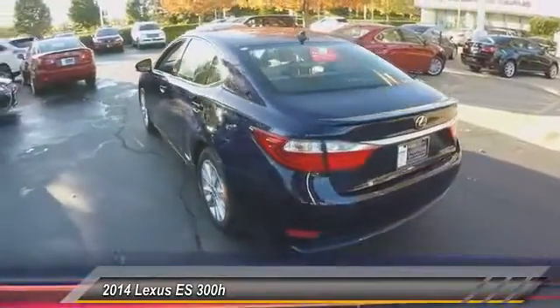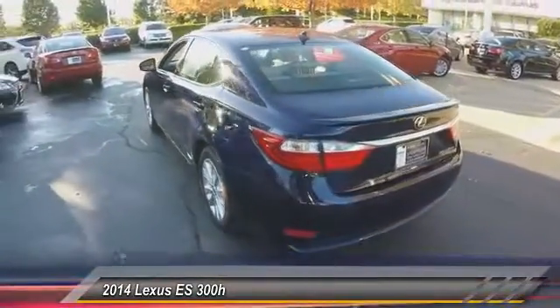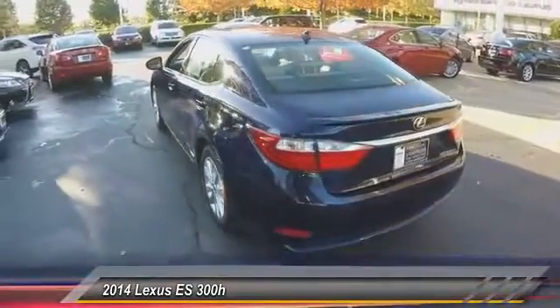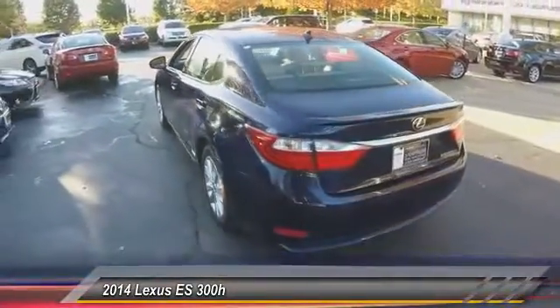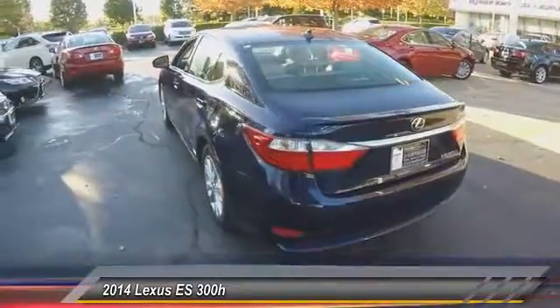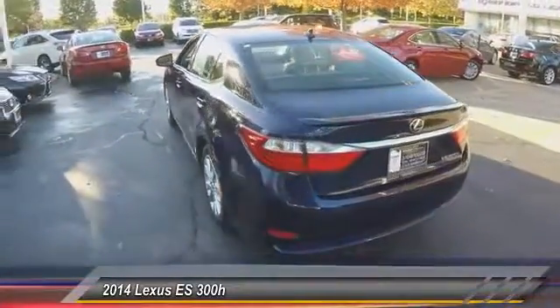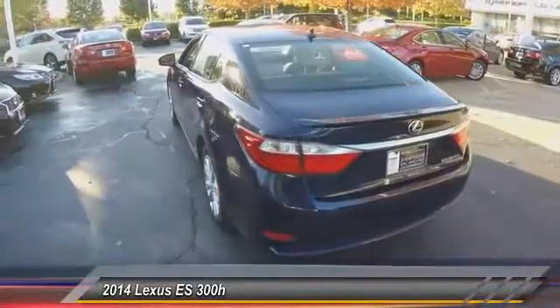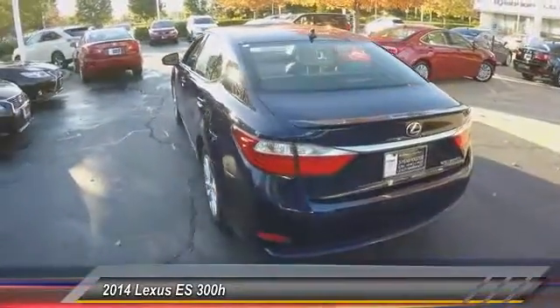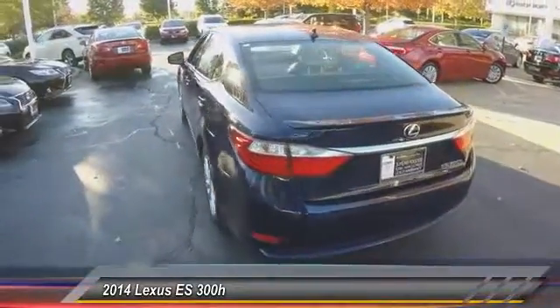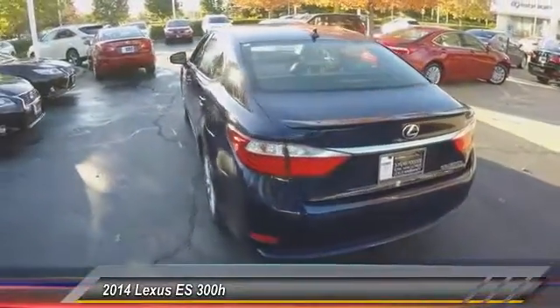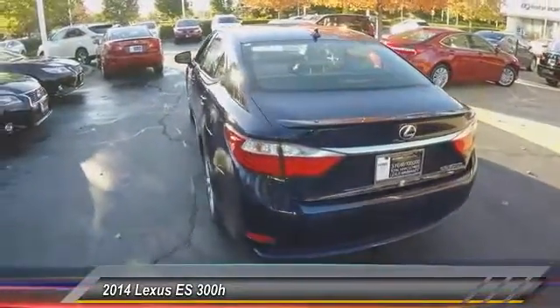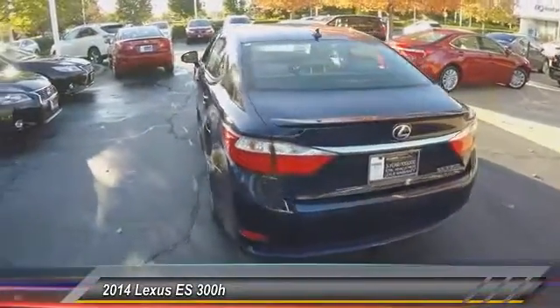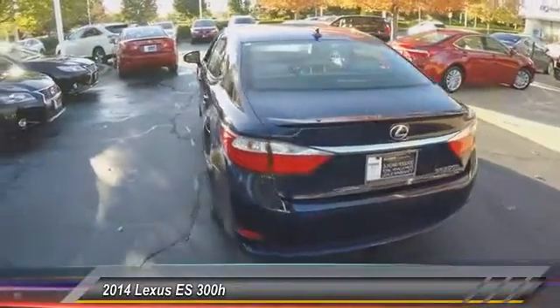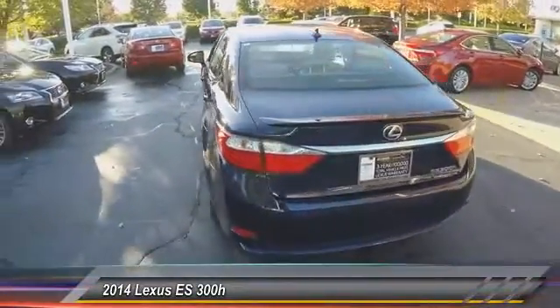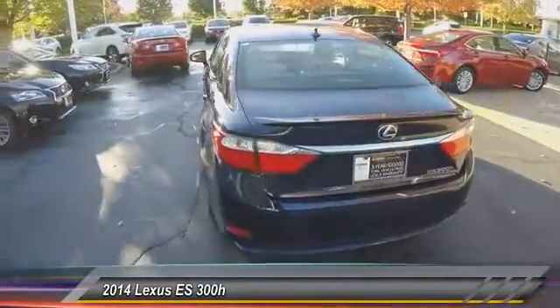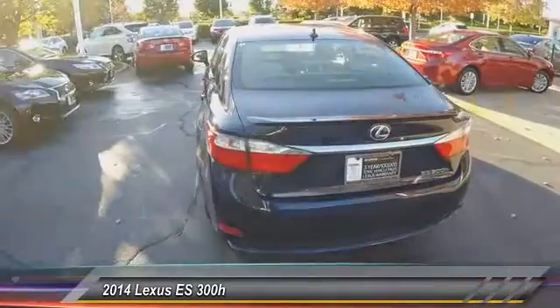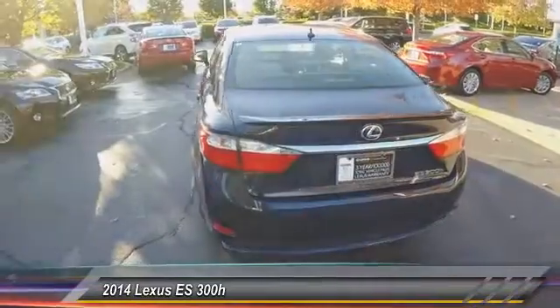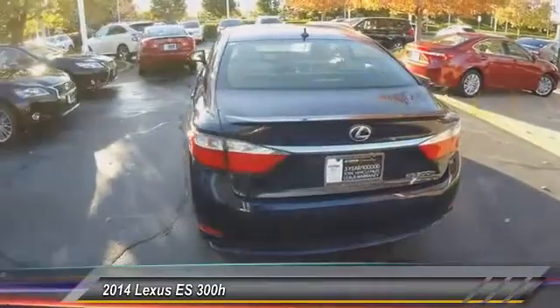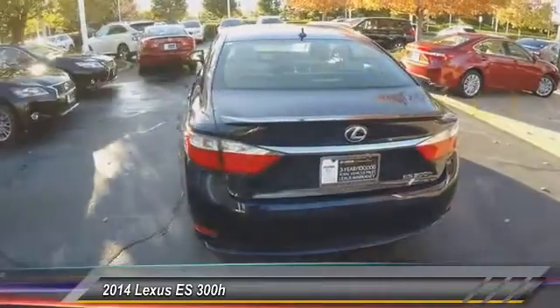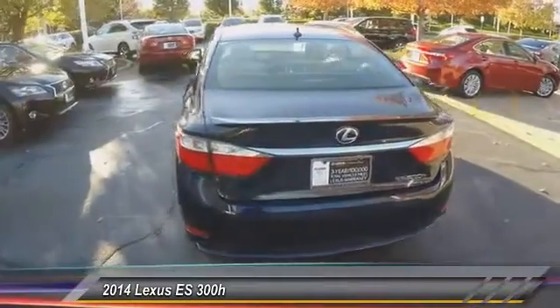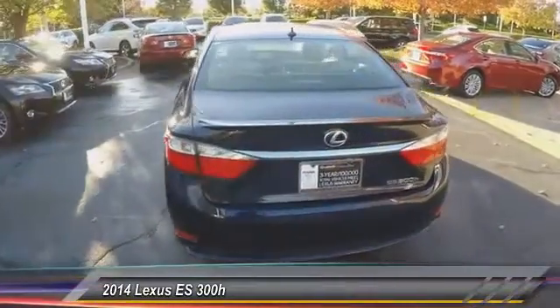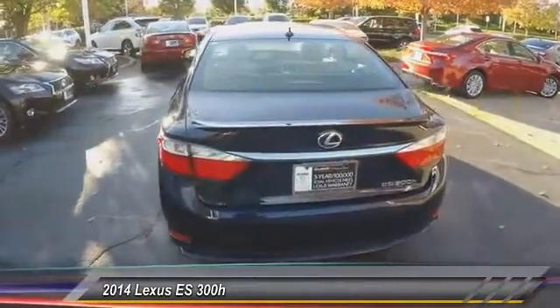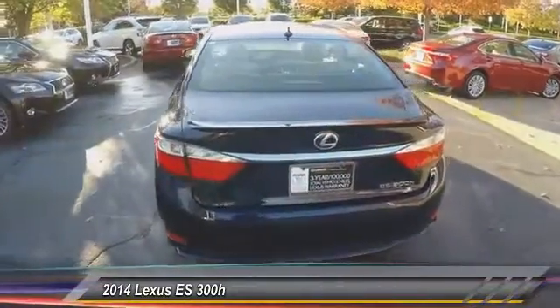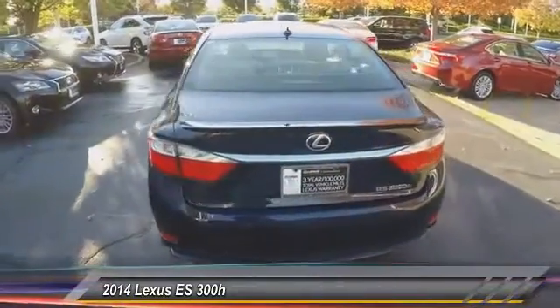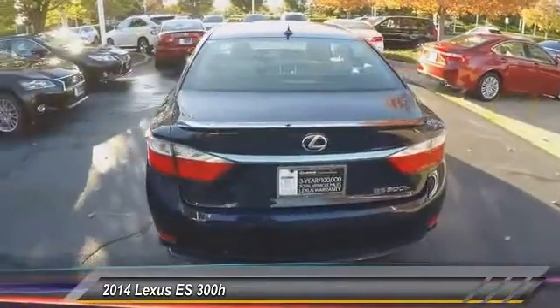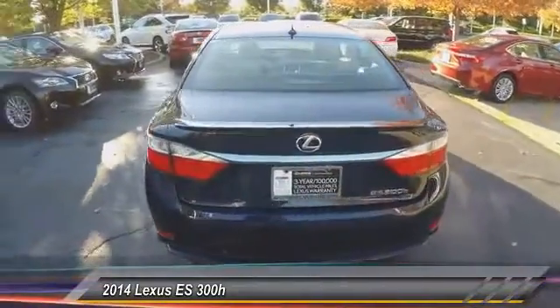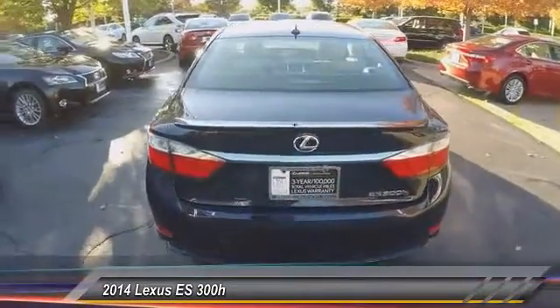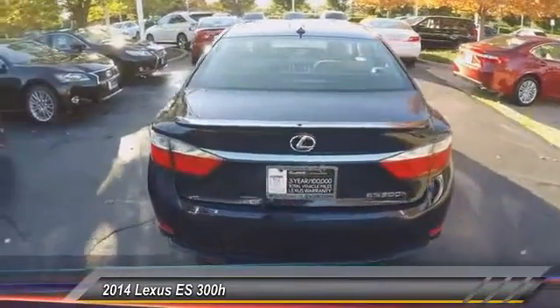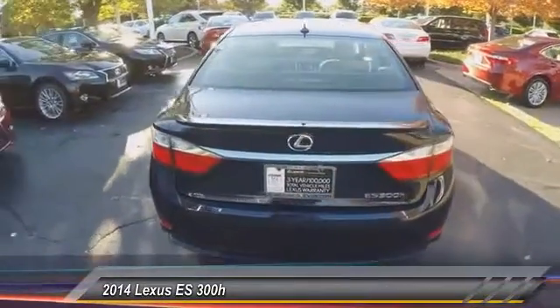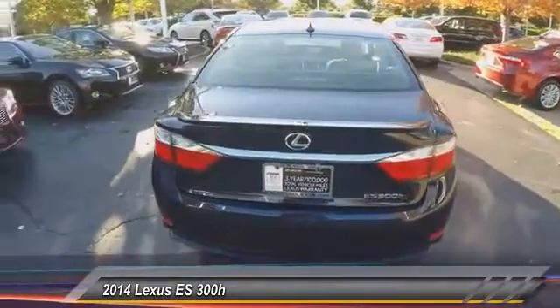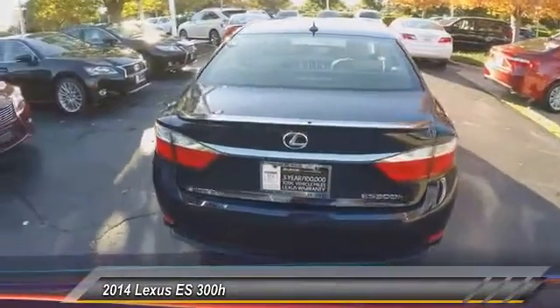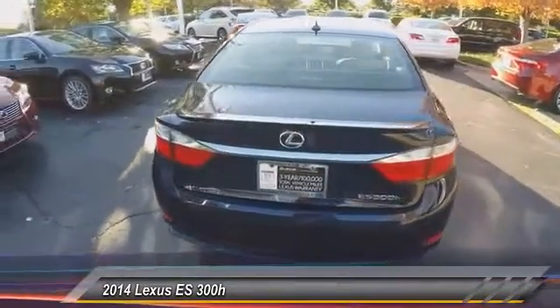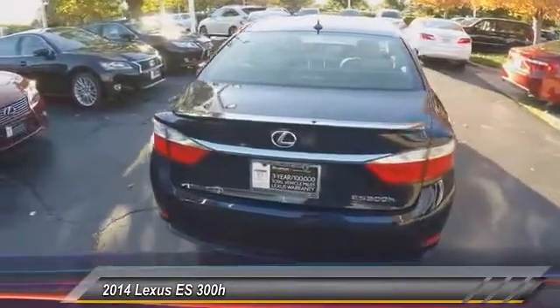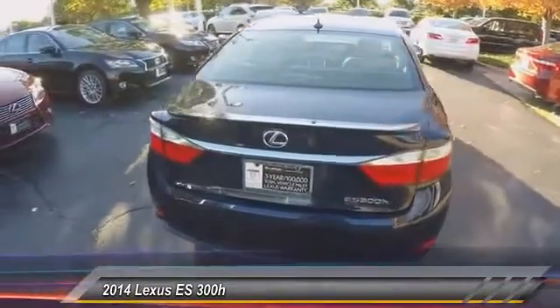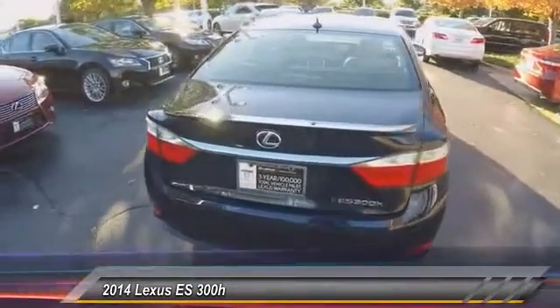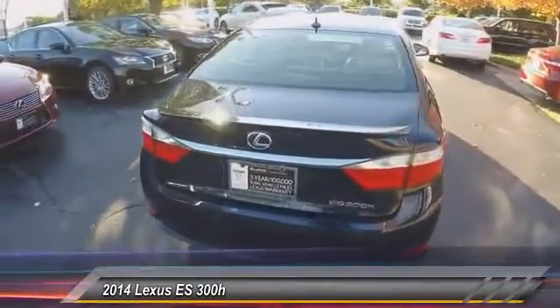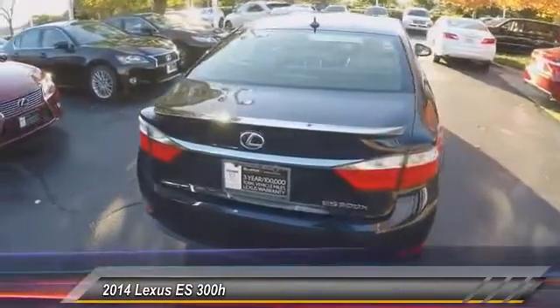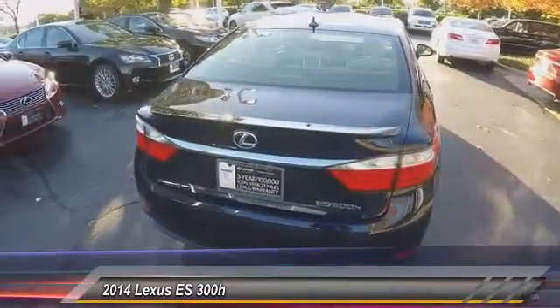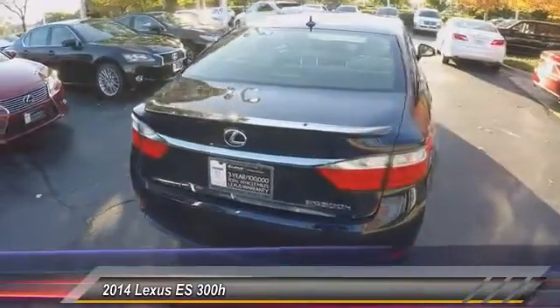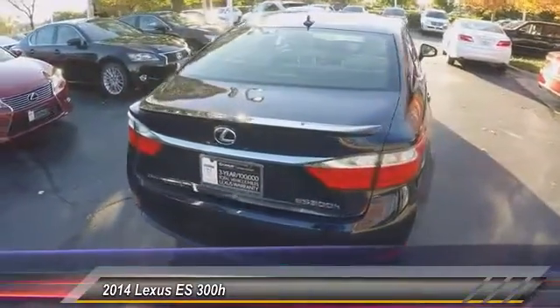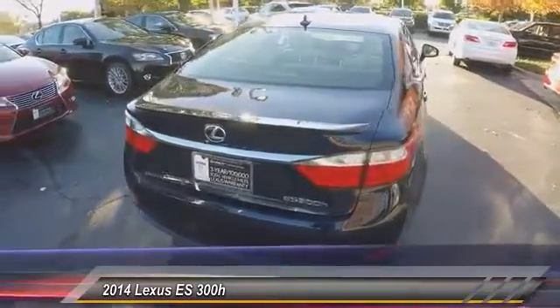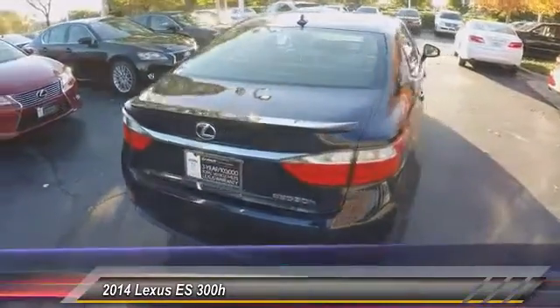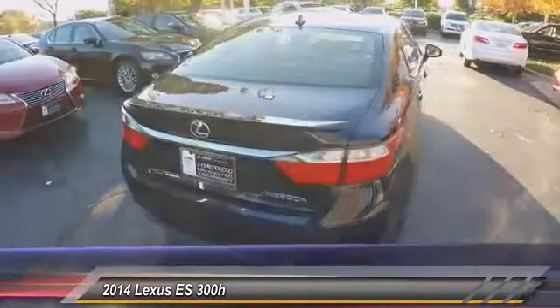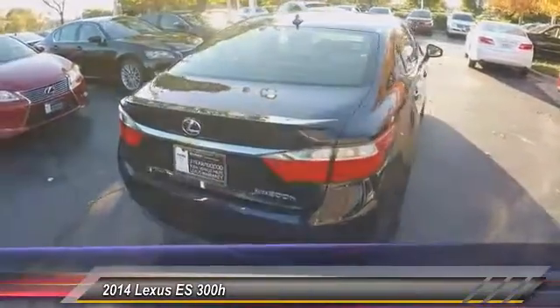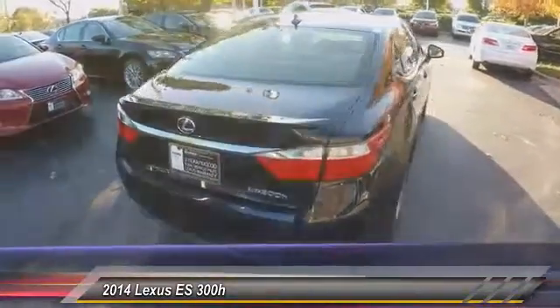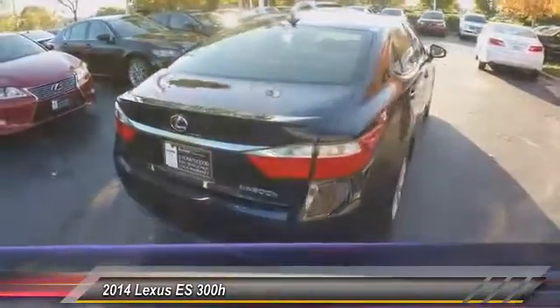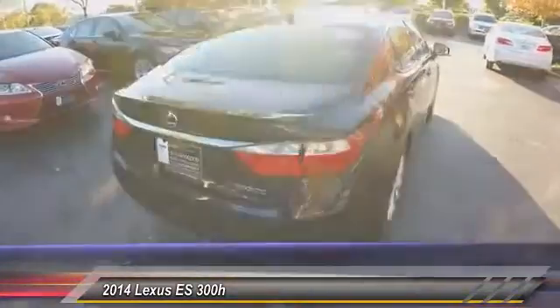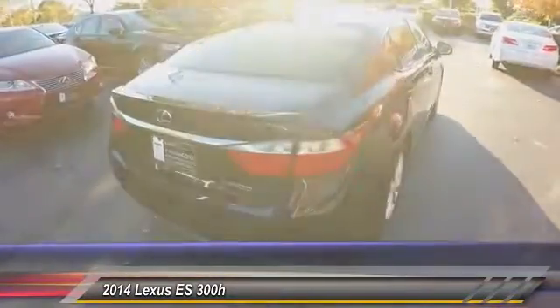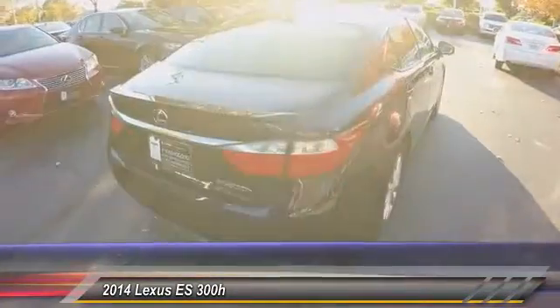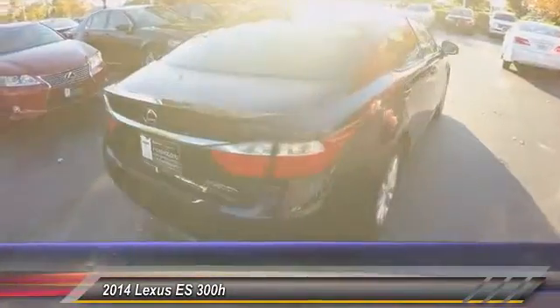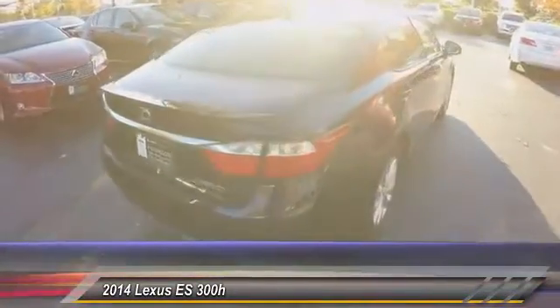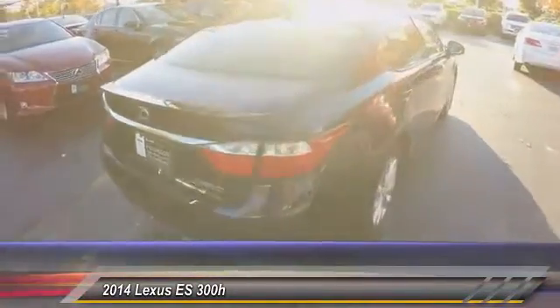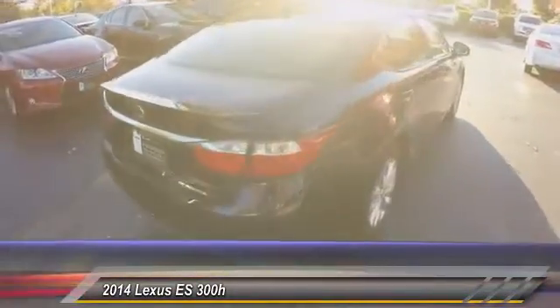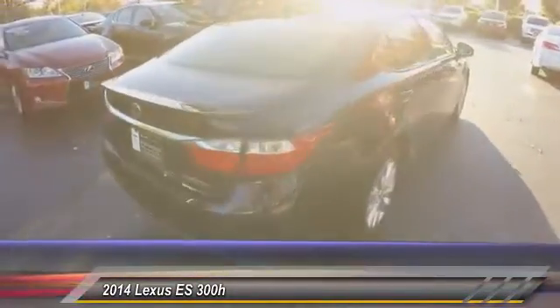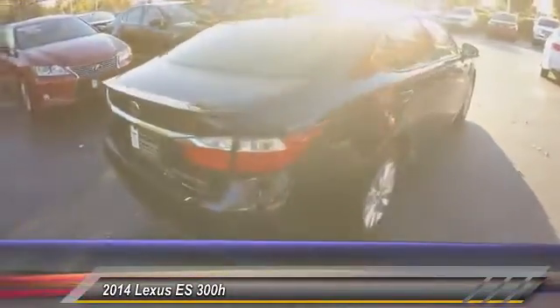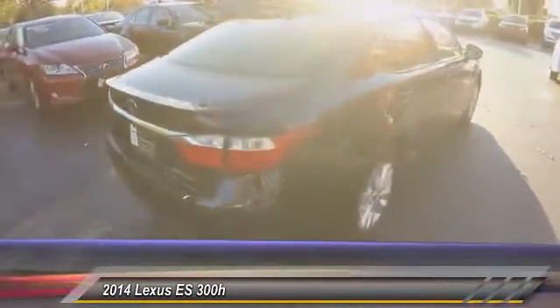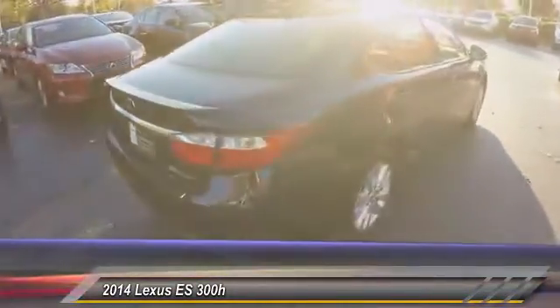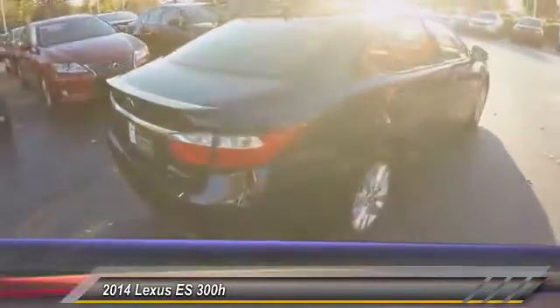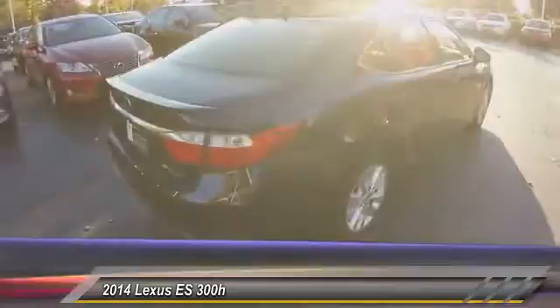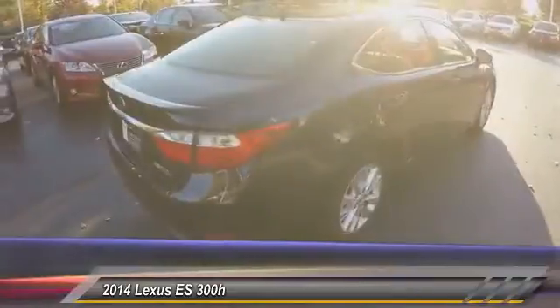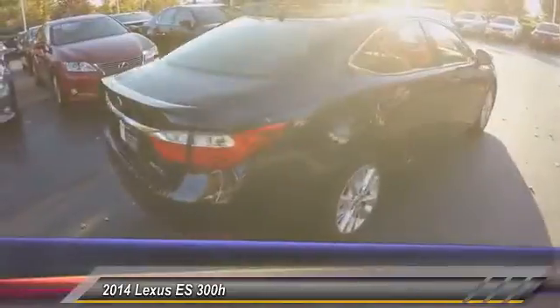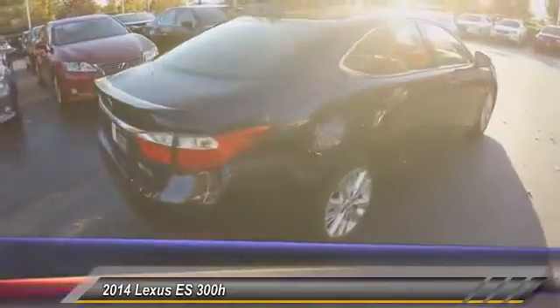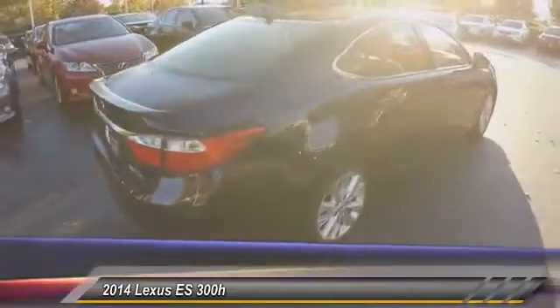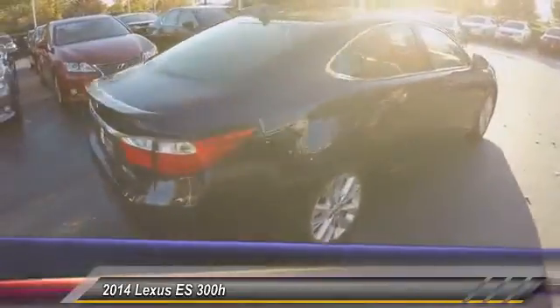This vehicle has less than 25,000 miles. Here are some of this vehicle's great options: stability control, traction control.